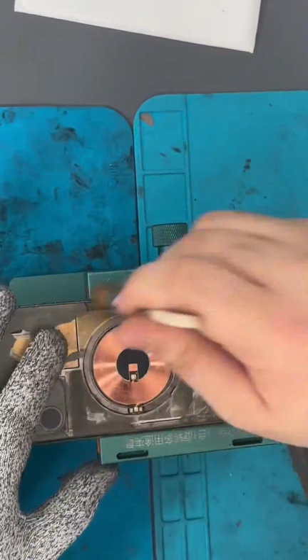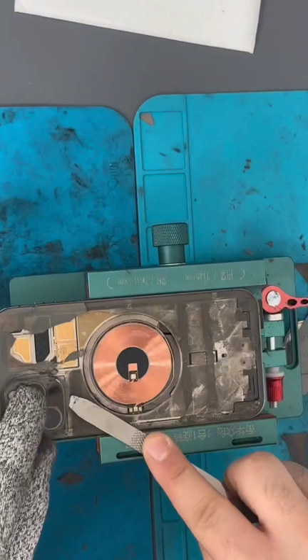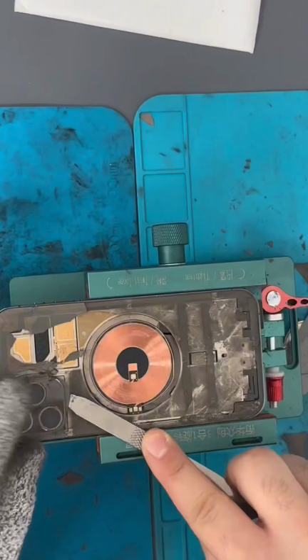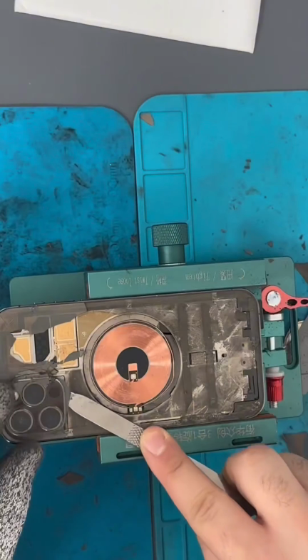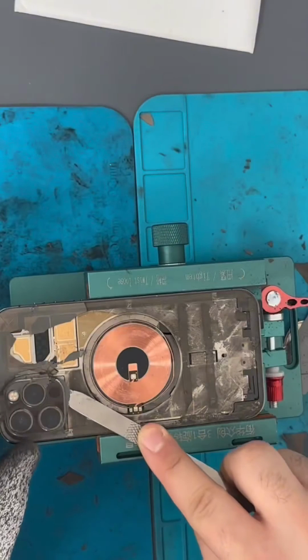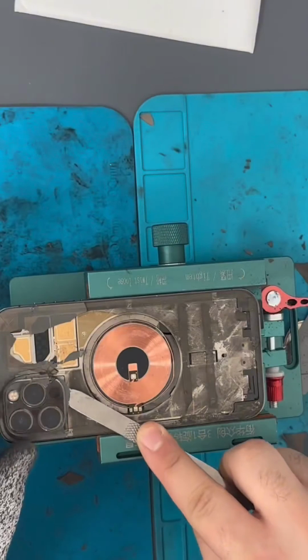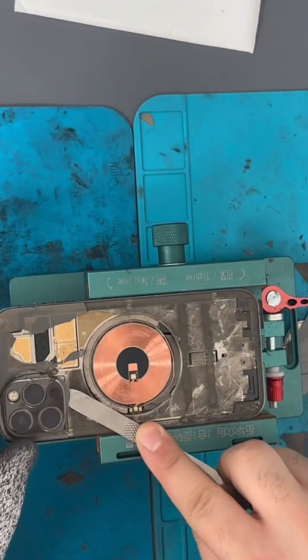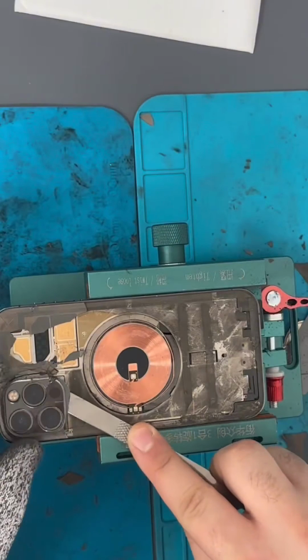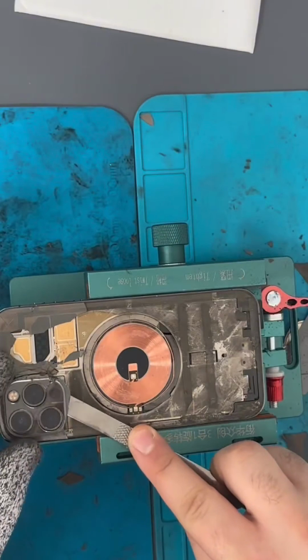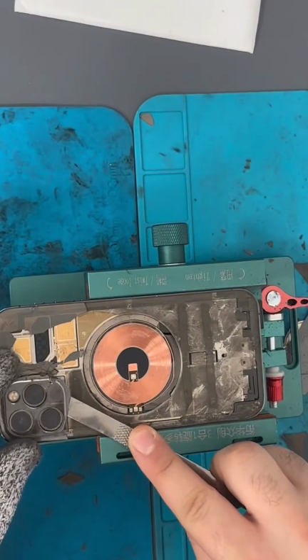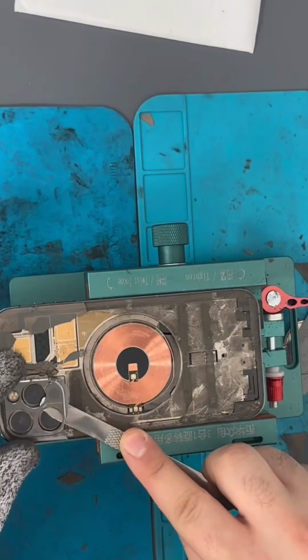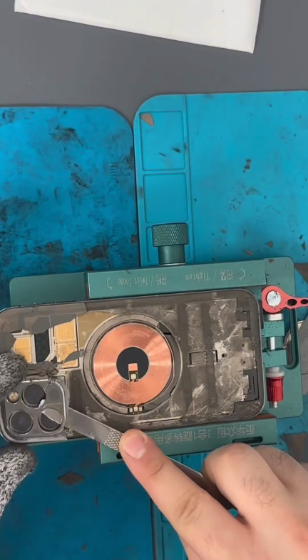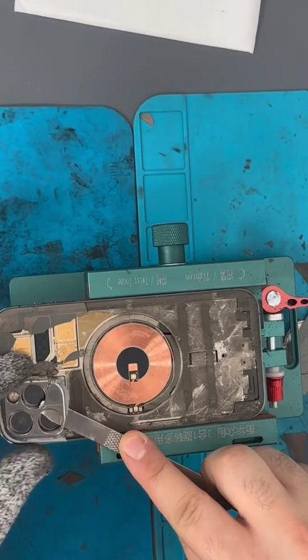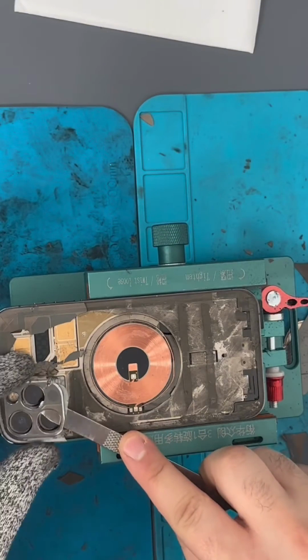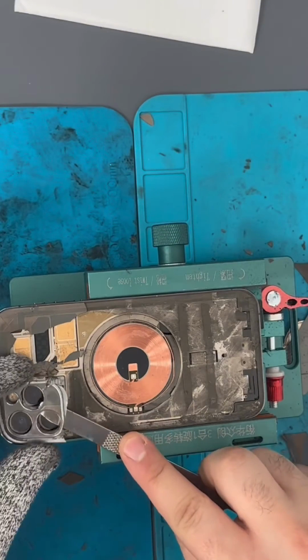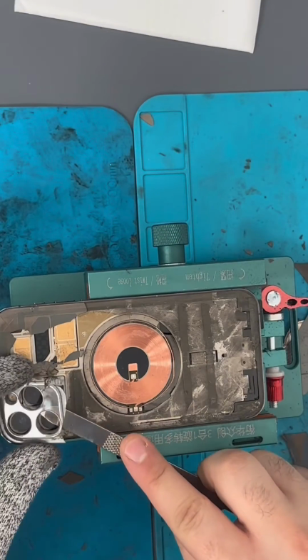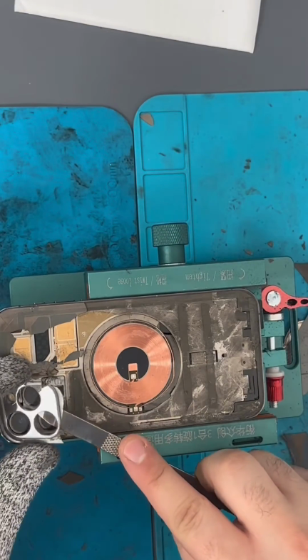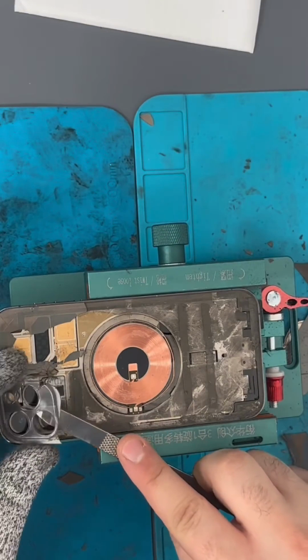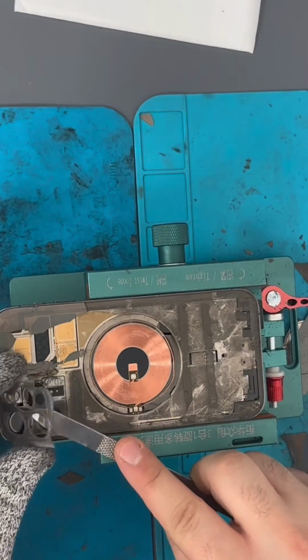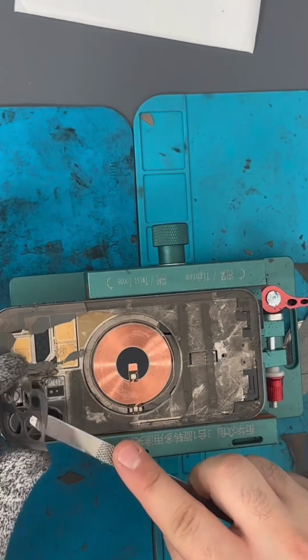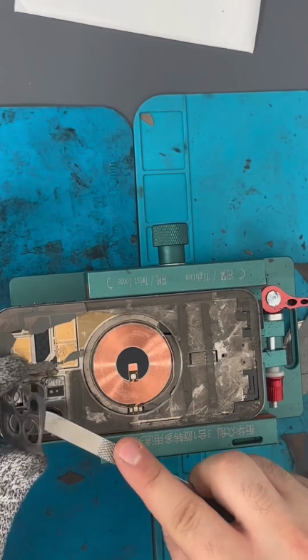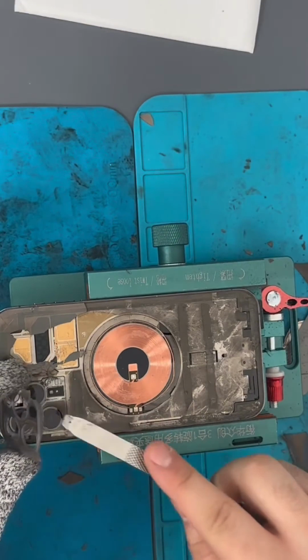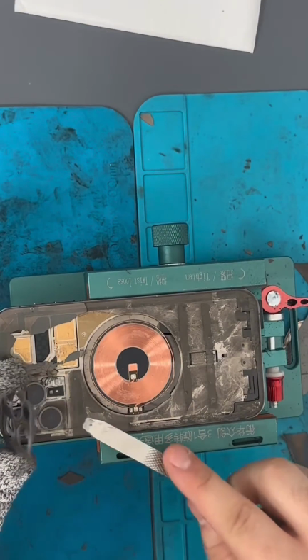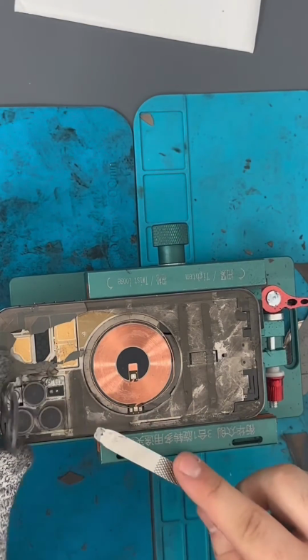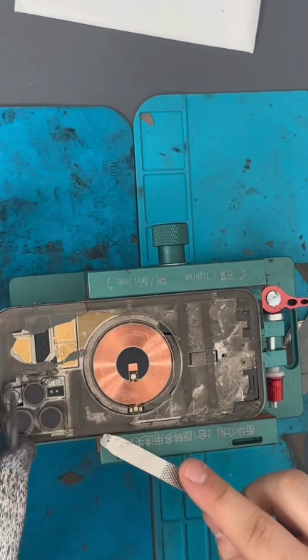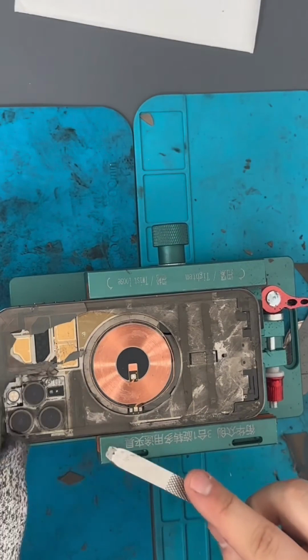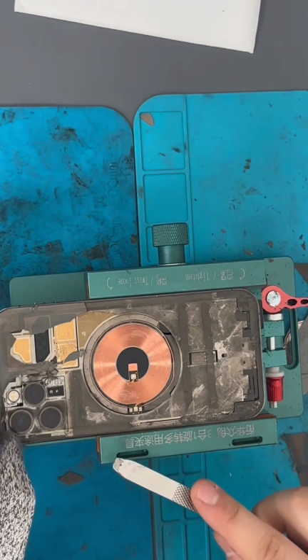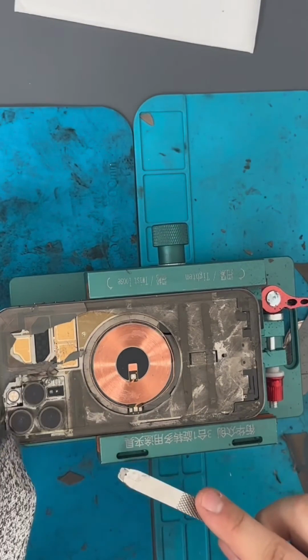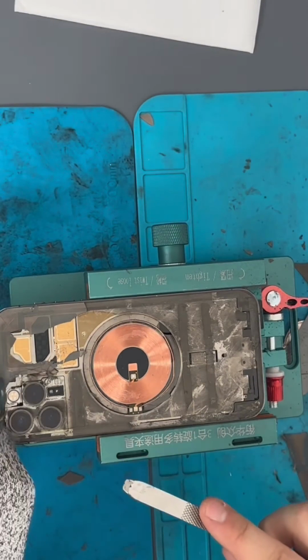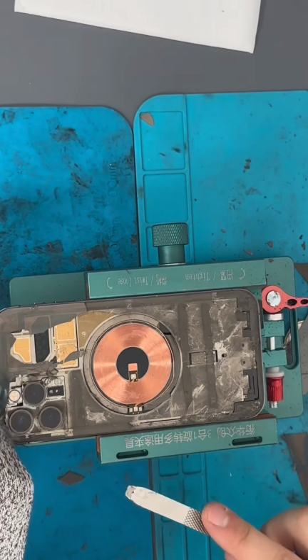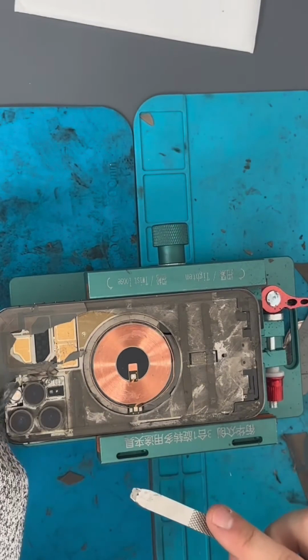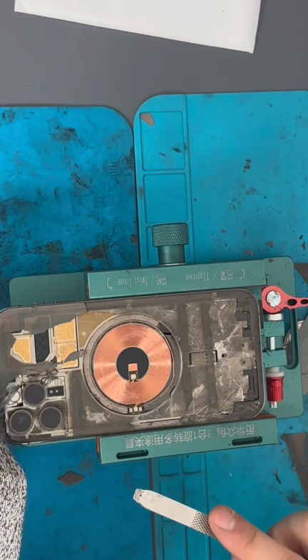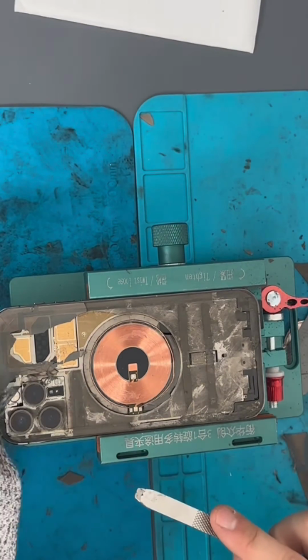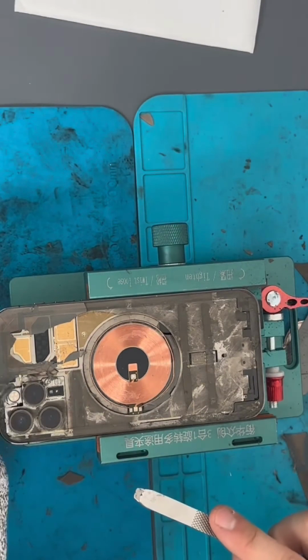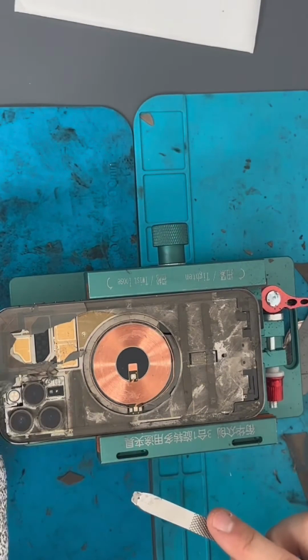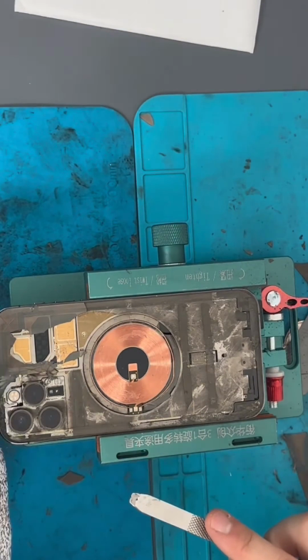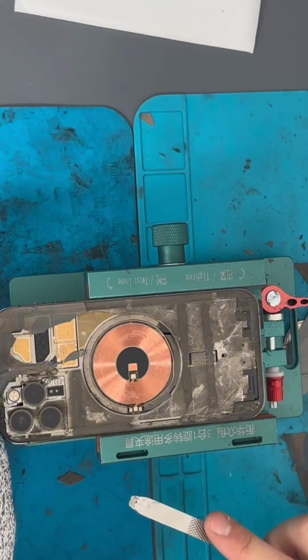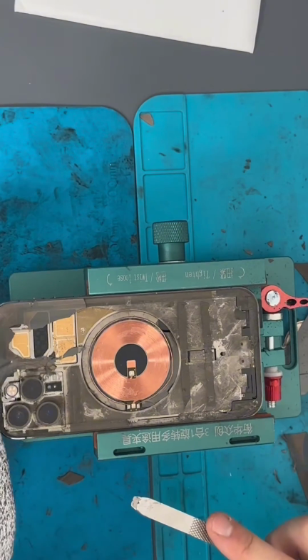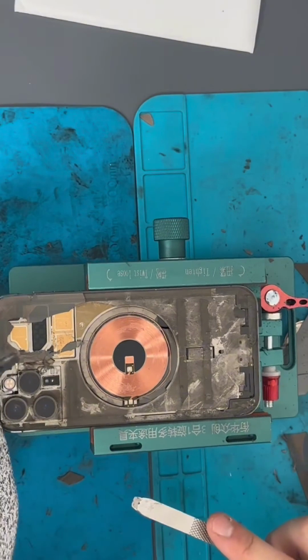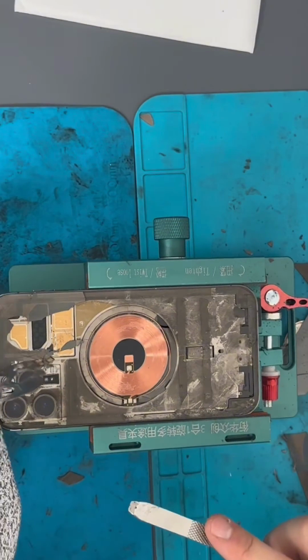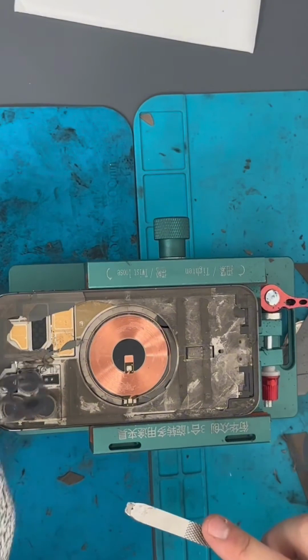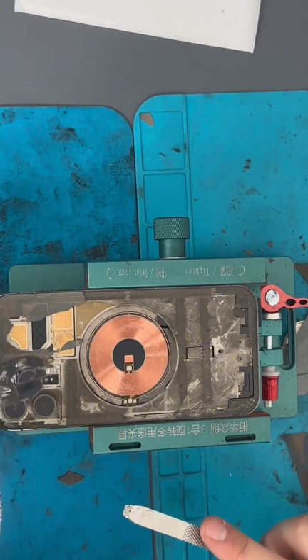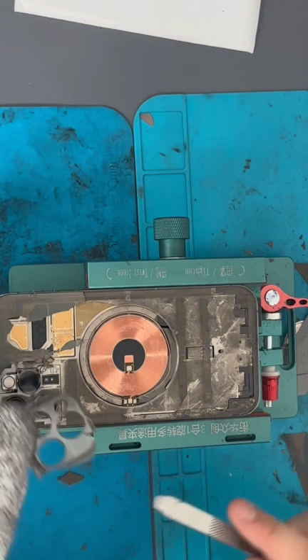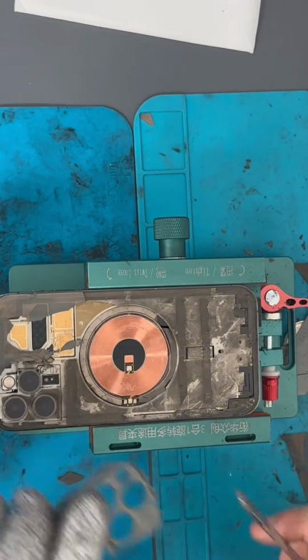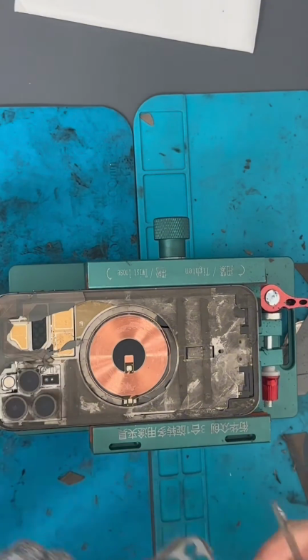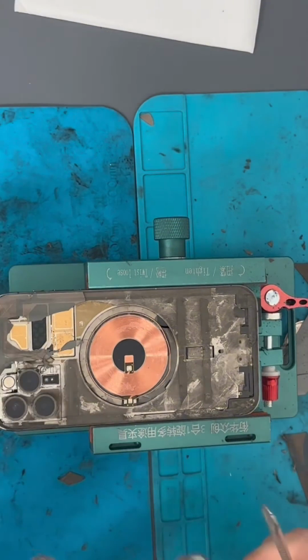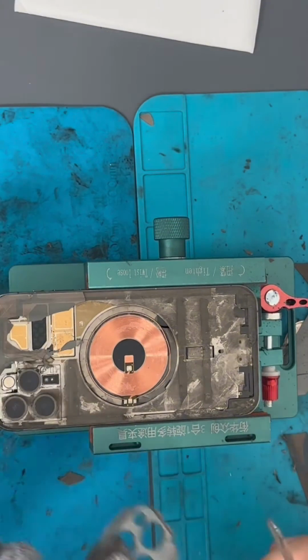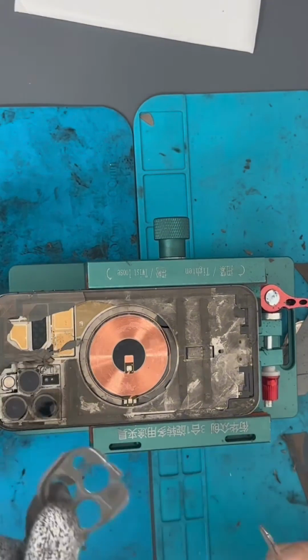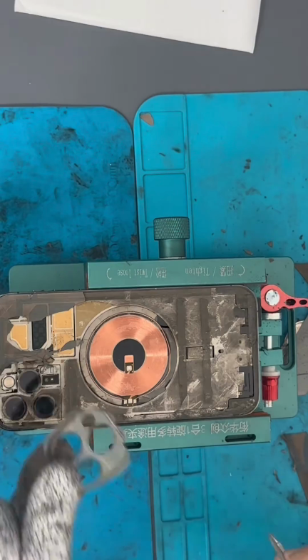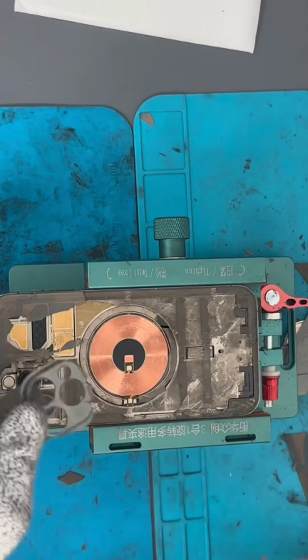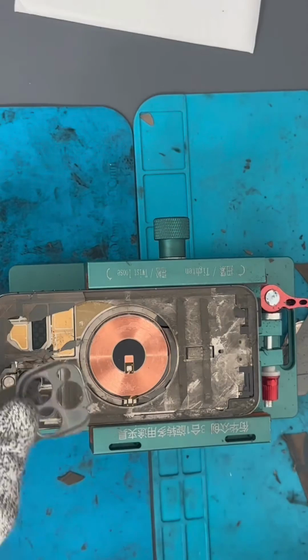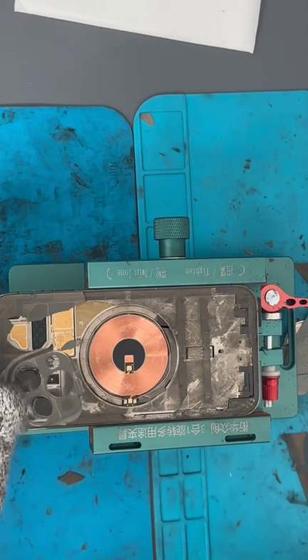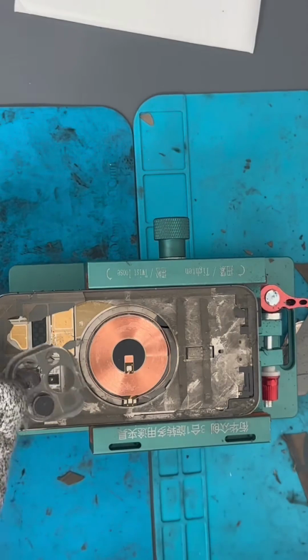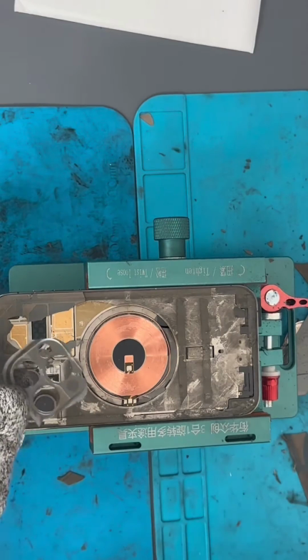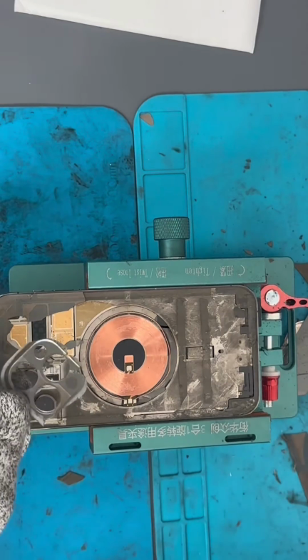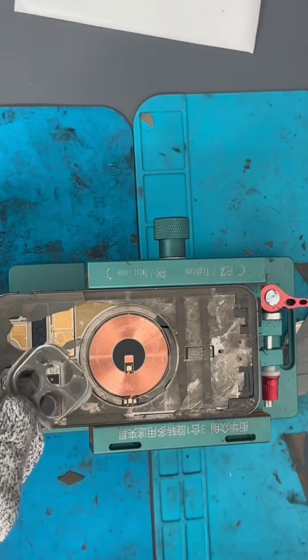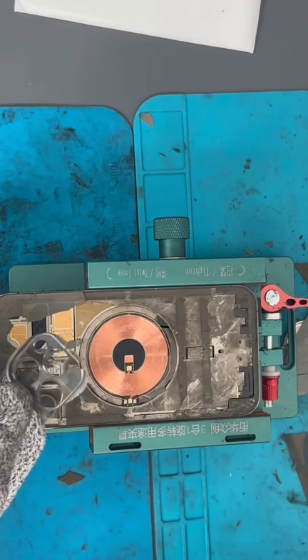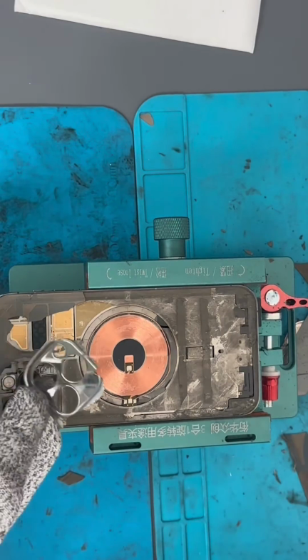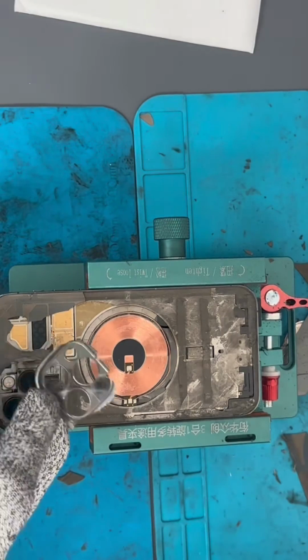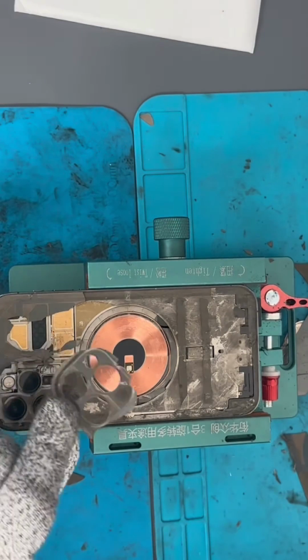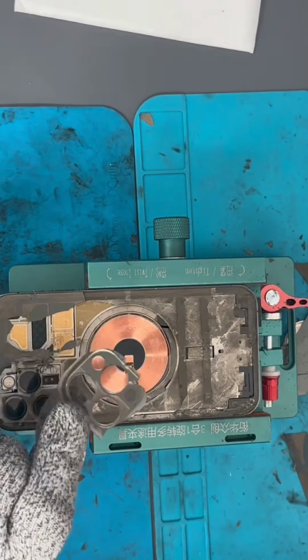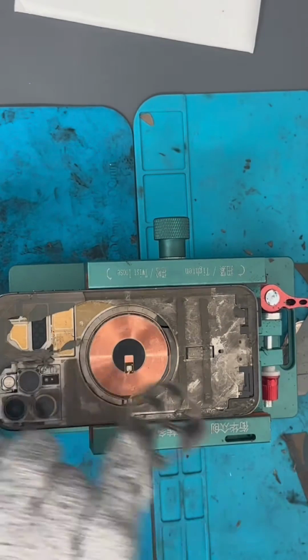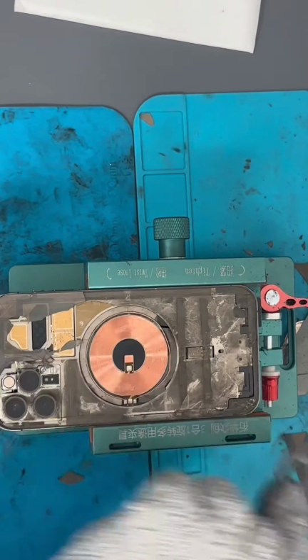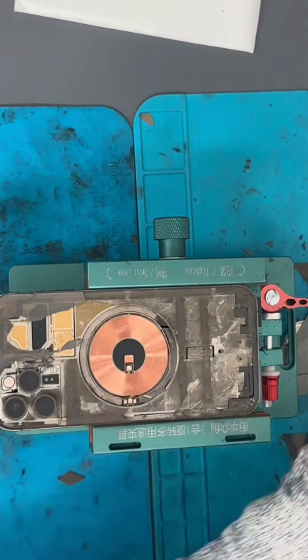This back glass was replaced before. That's why it looks so easy, especially the lens cover — it never comes out in one piece as you saw.